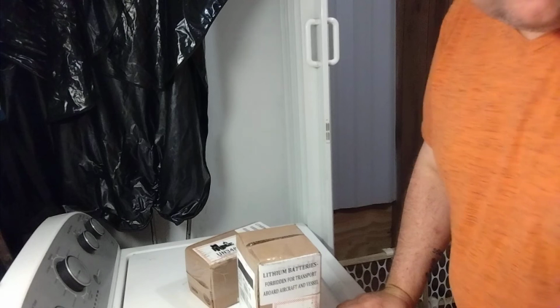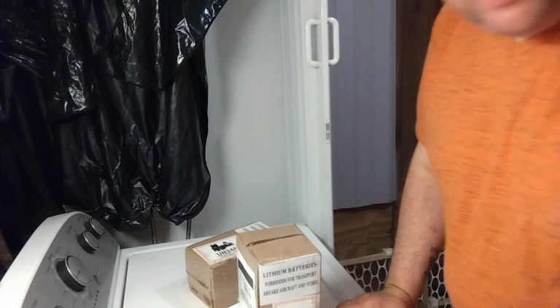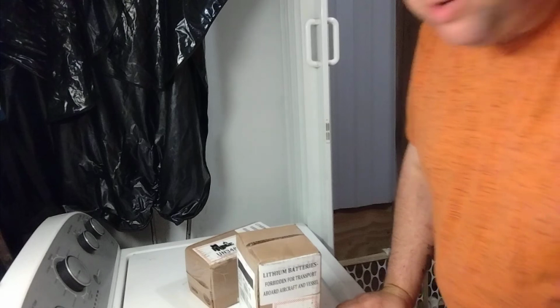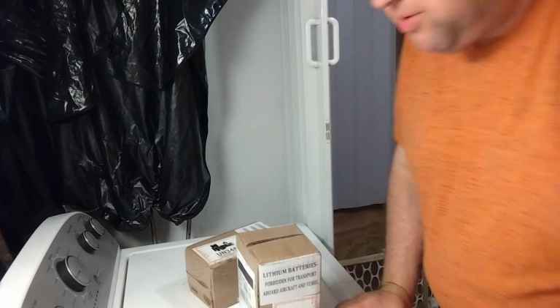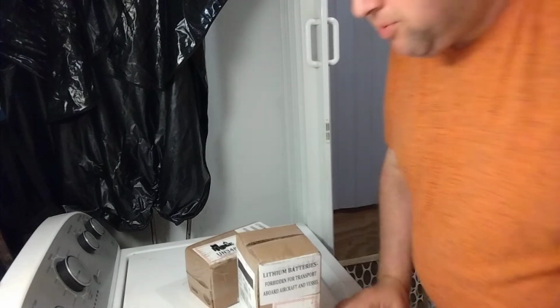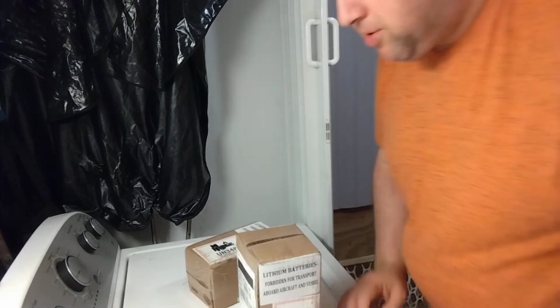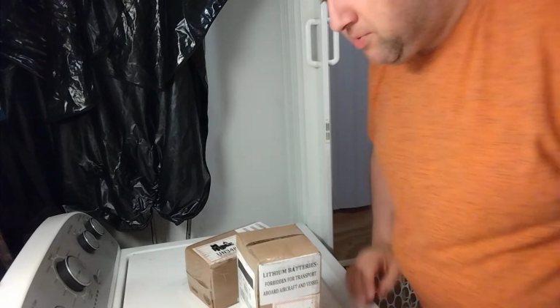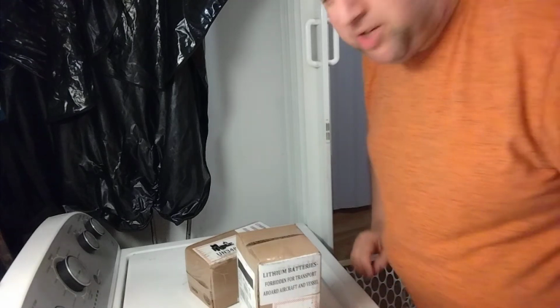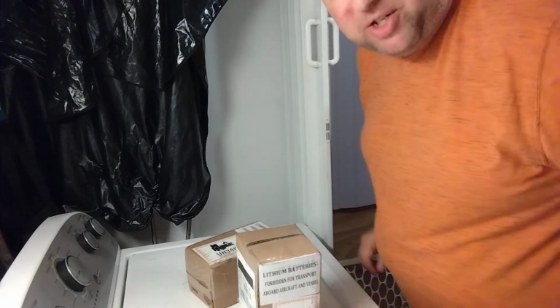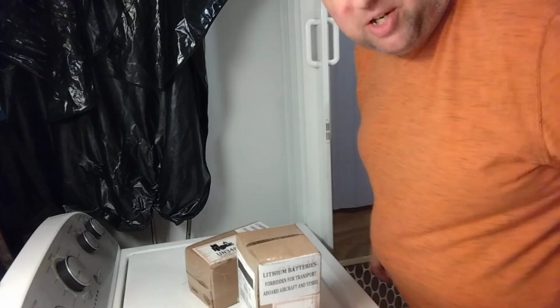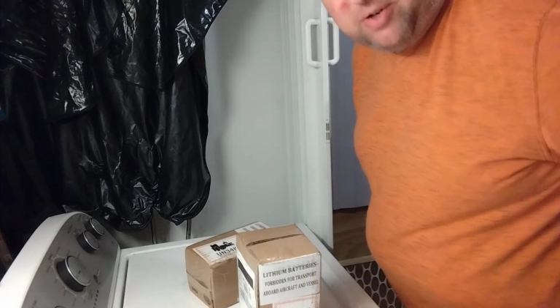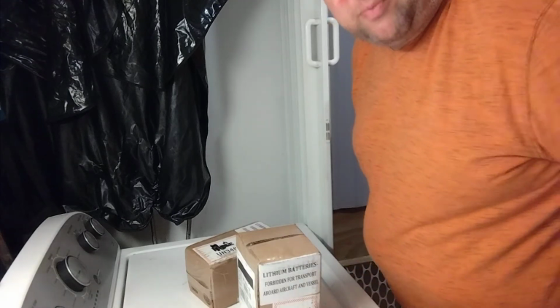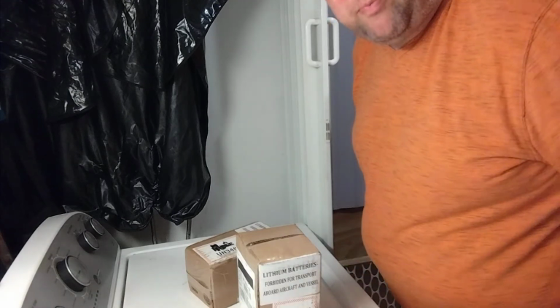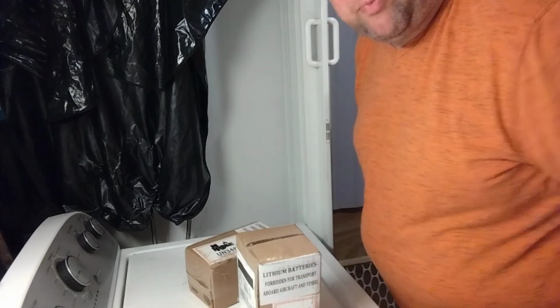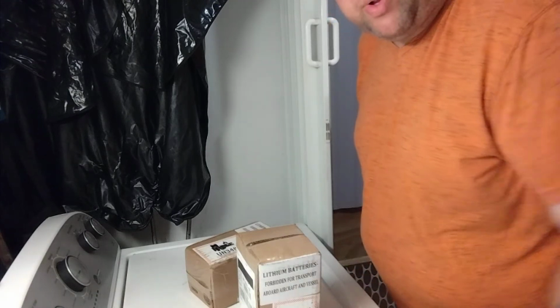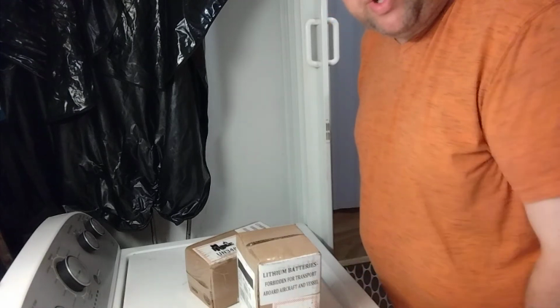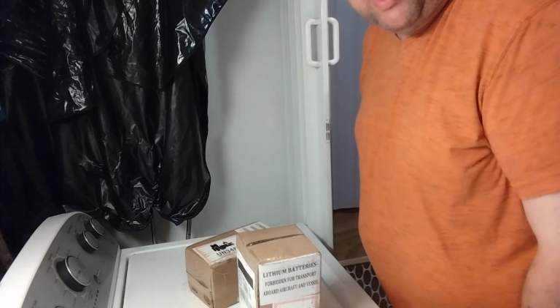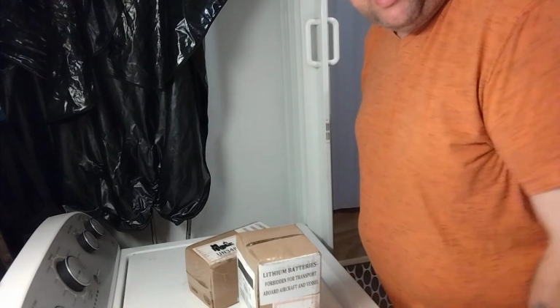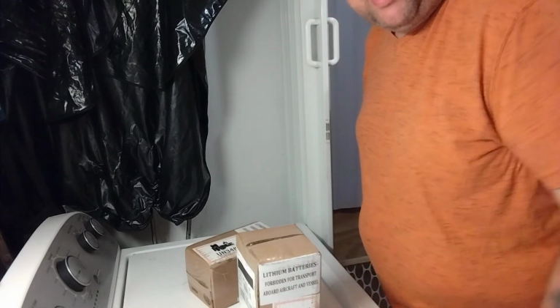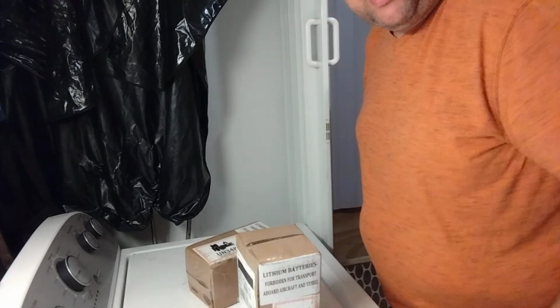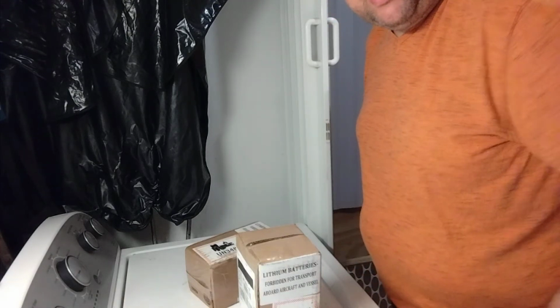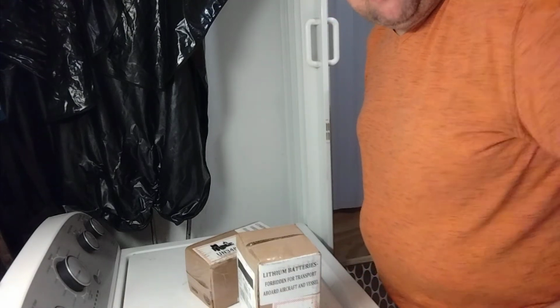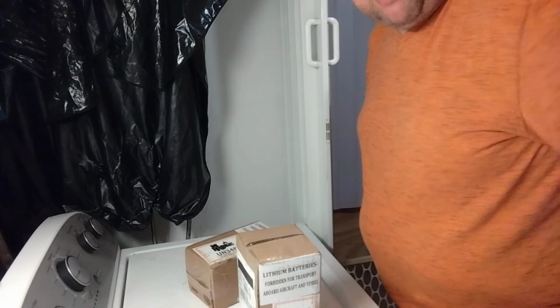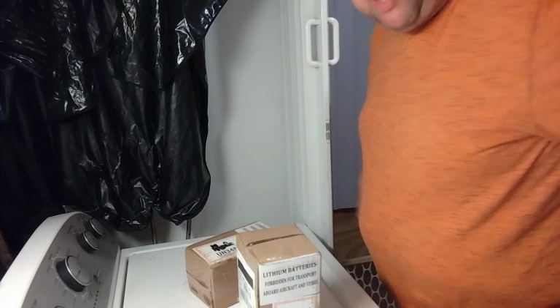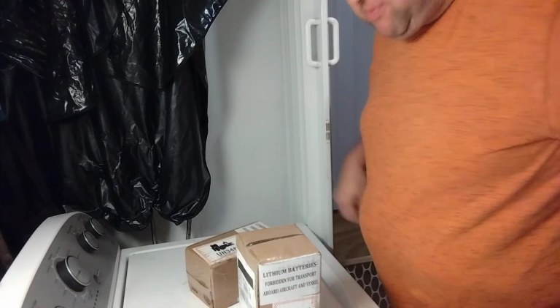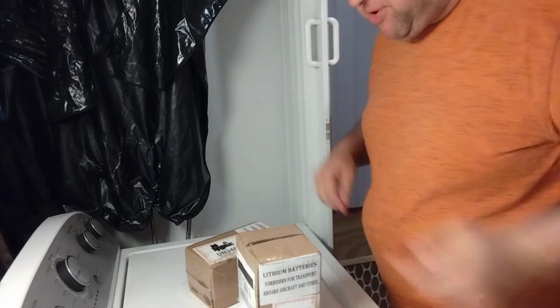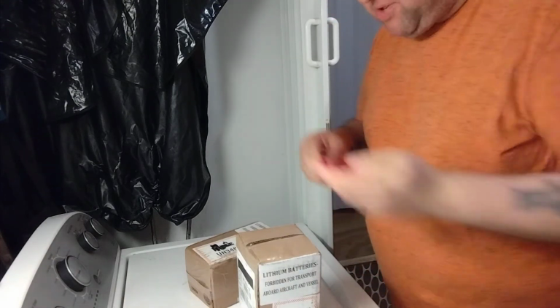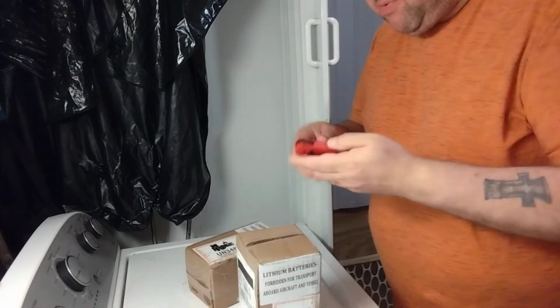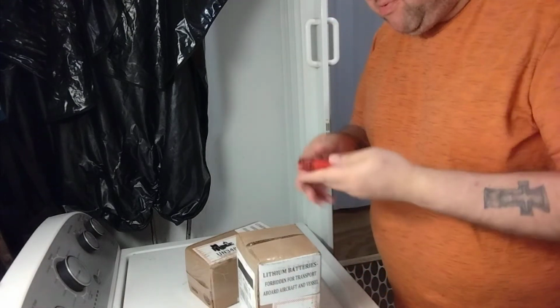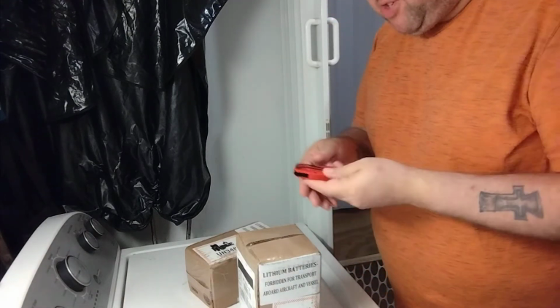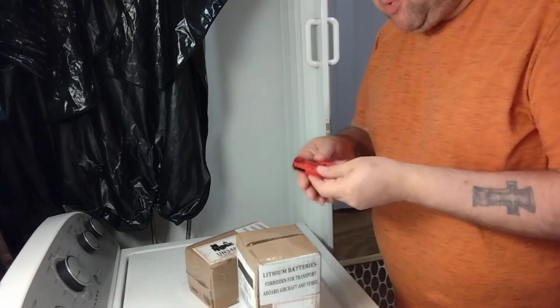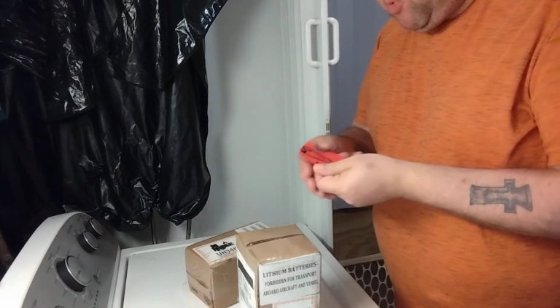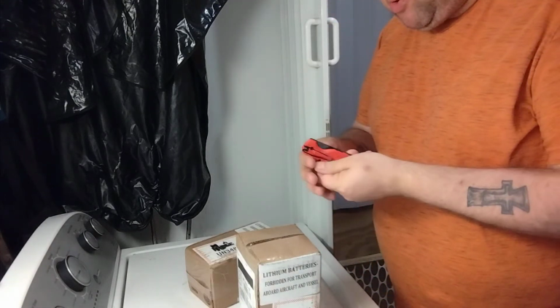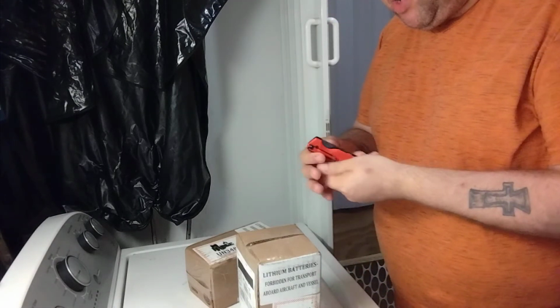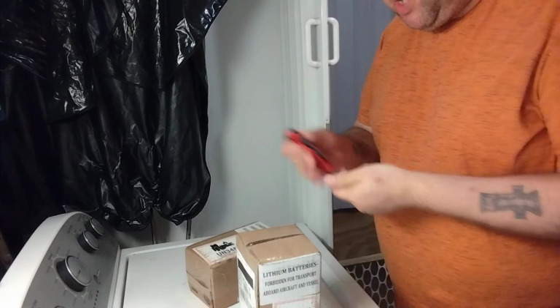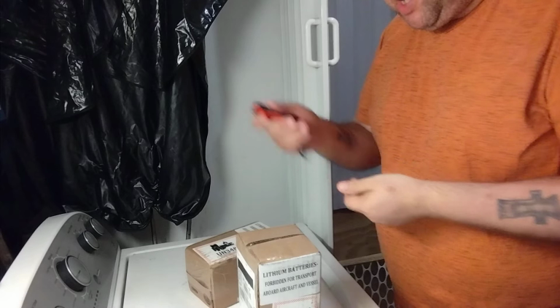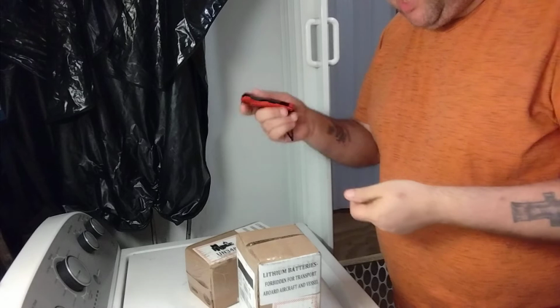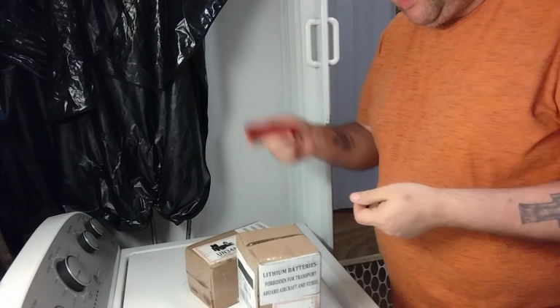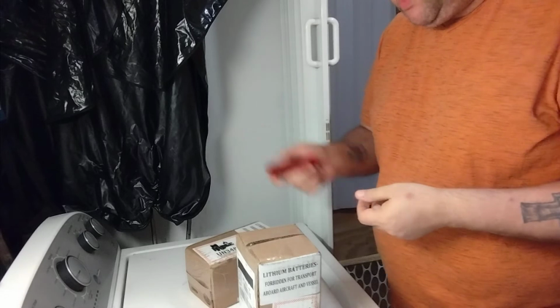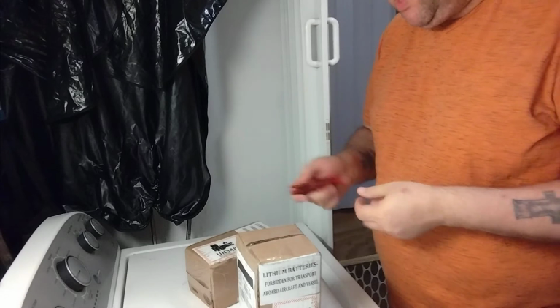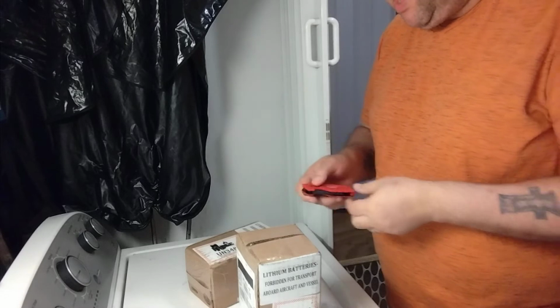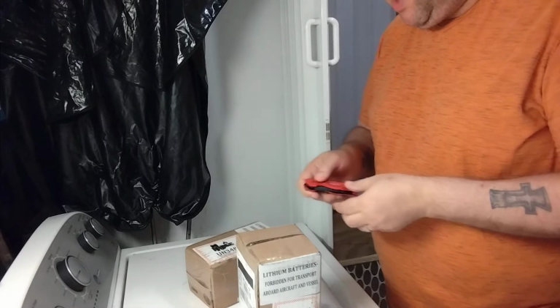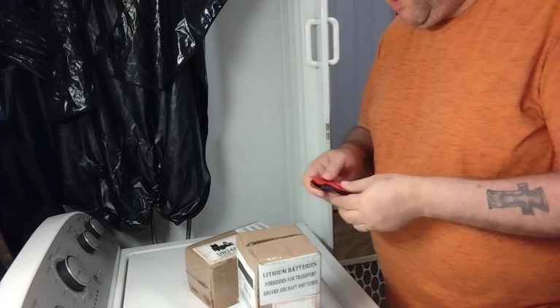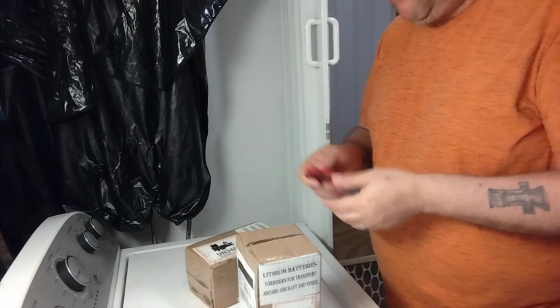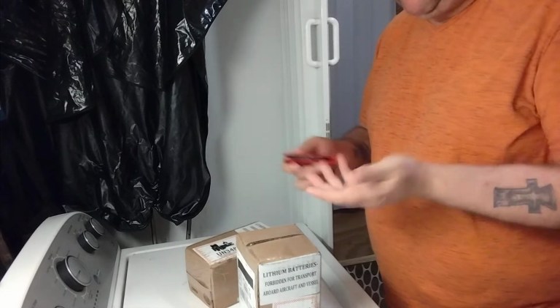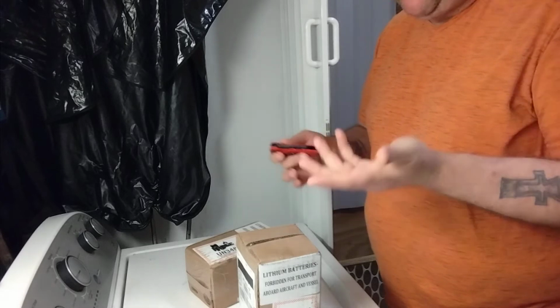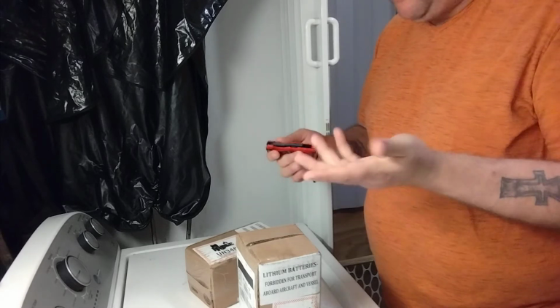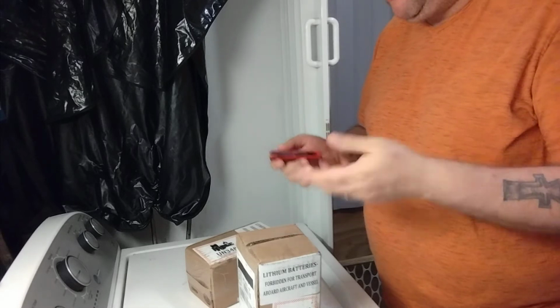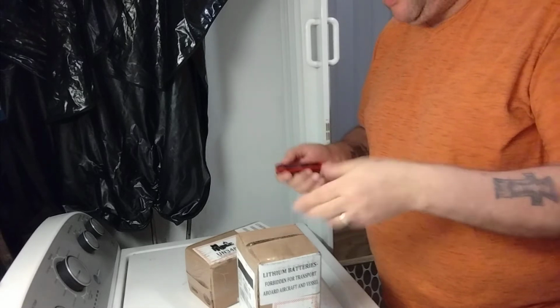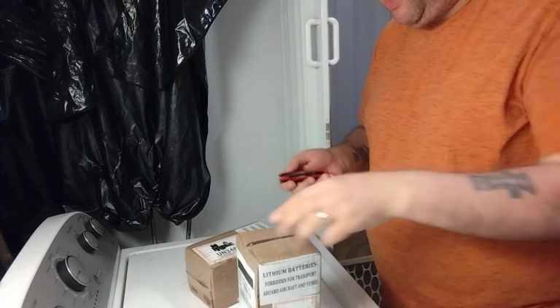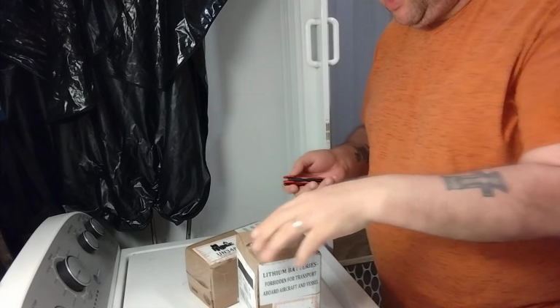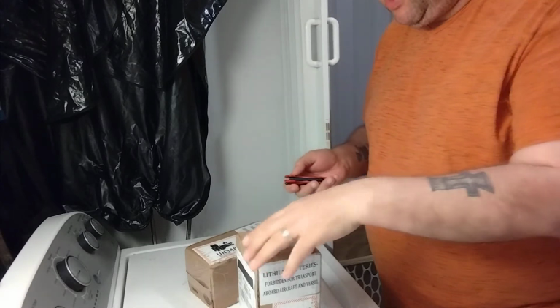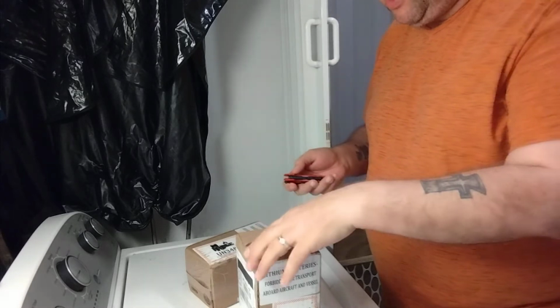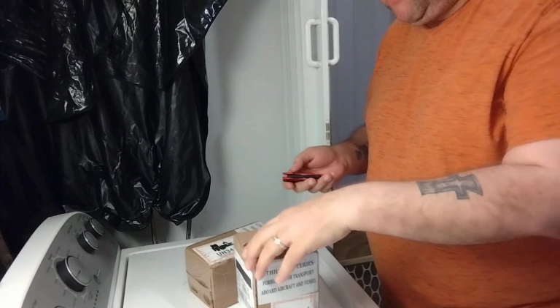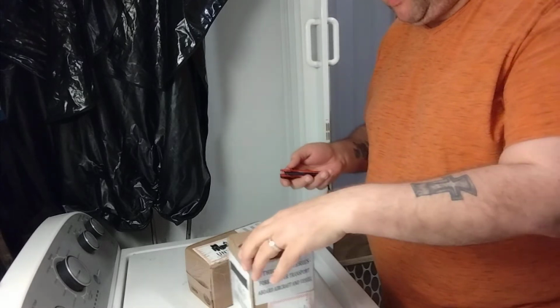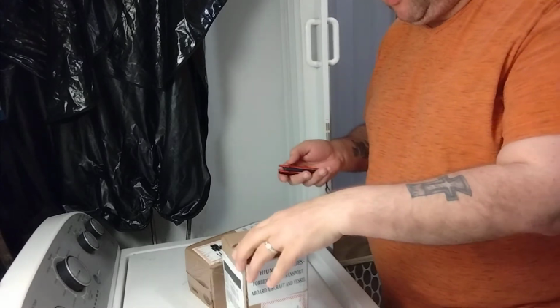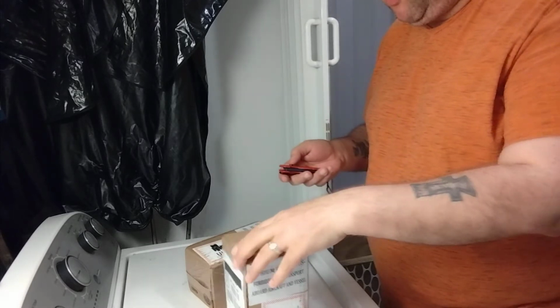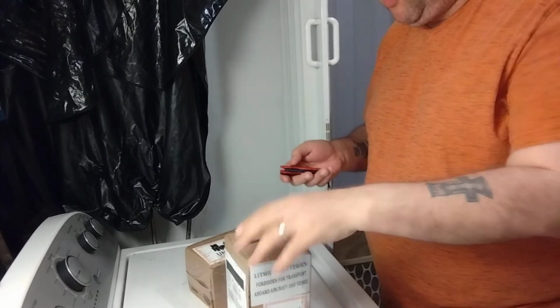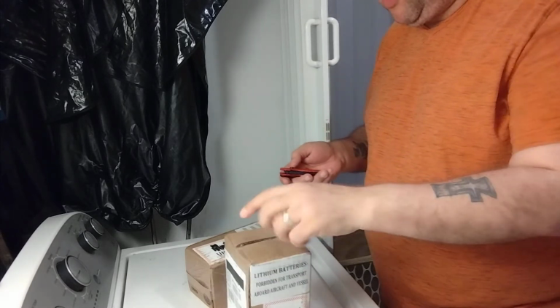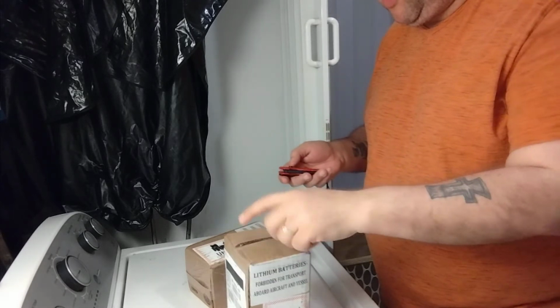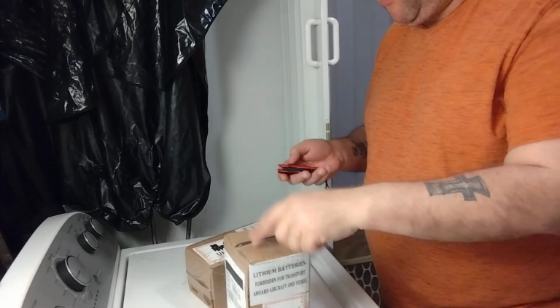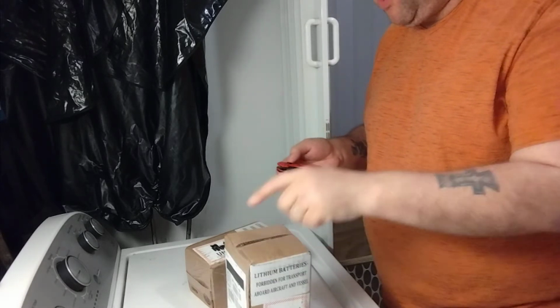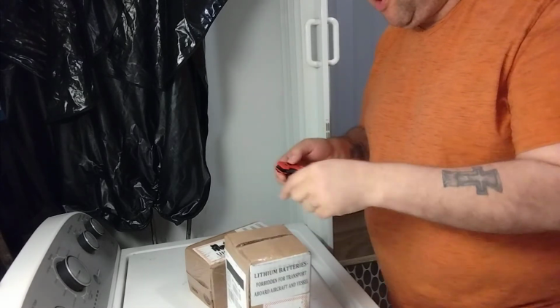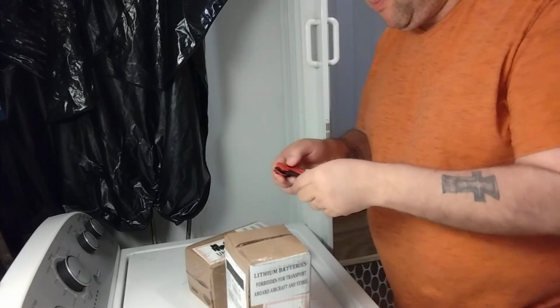How you doing and welcome to the channel. This is my experience with Ridgid warranty. Not LSA — this is just regular warranty here.